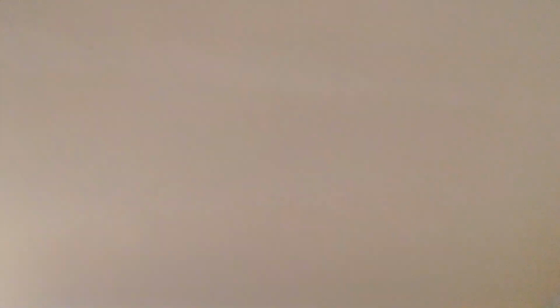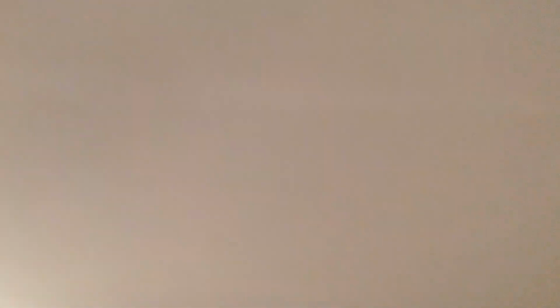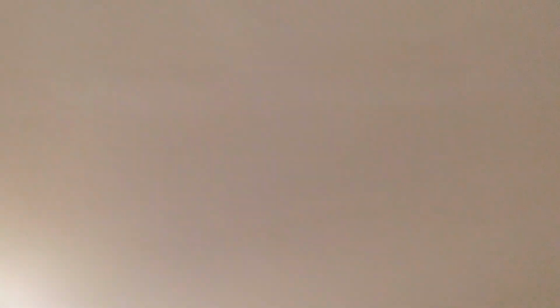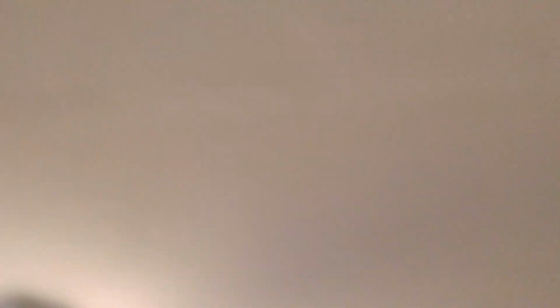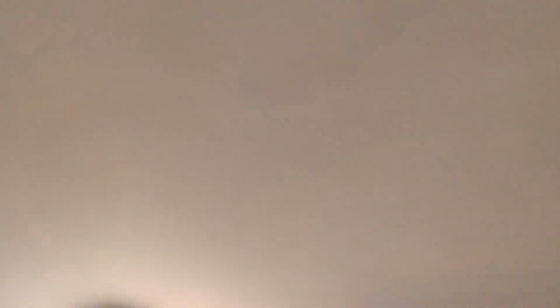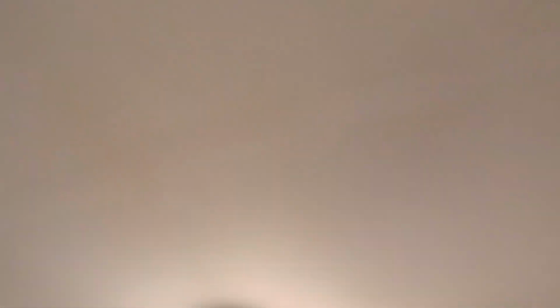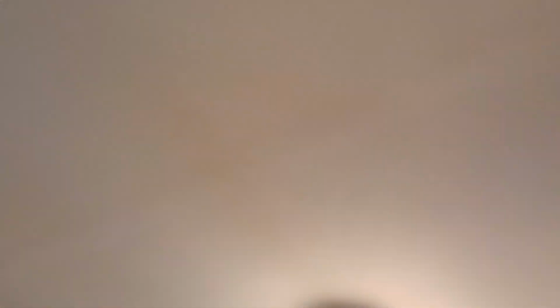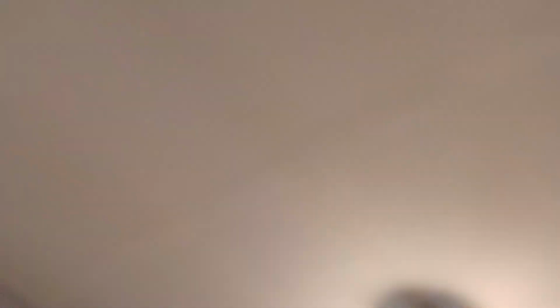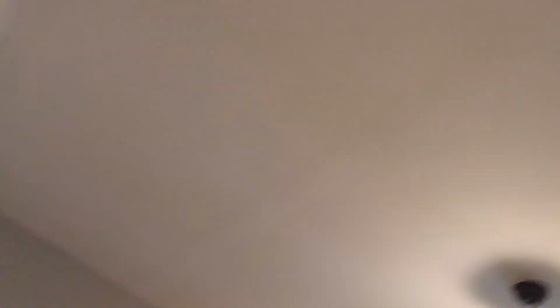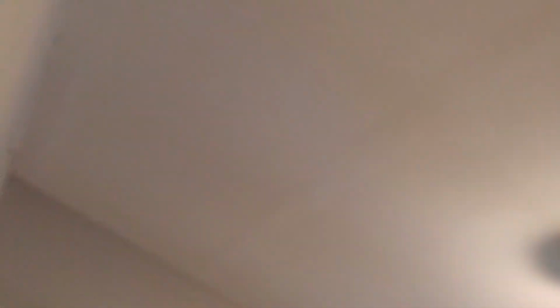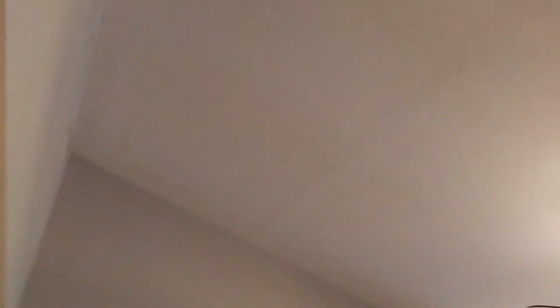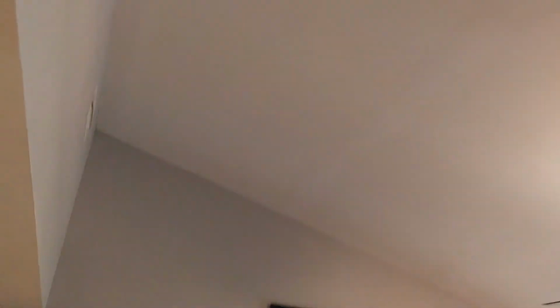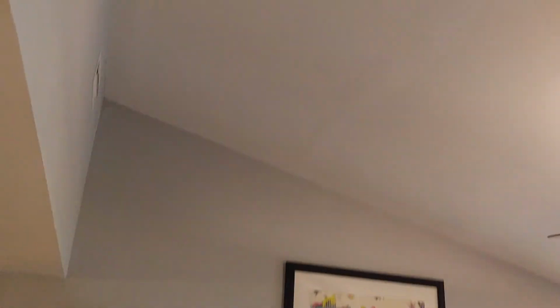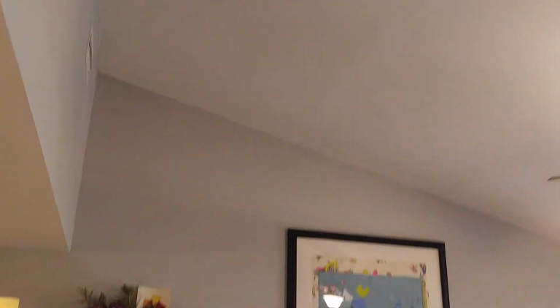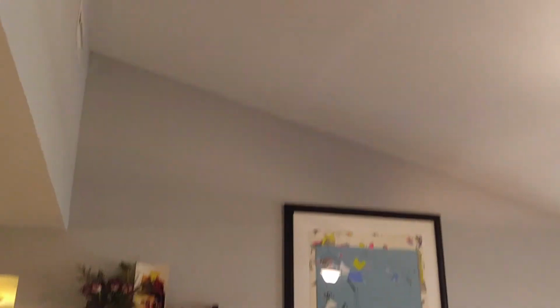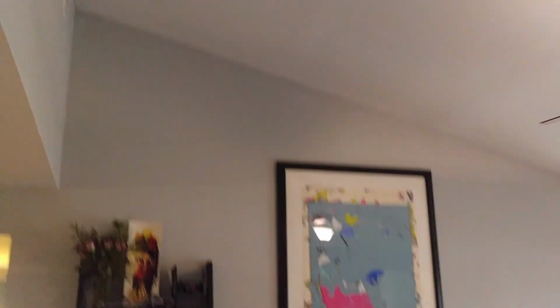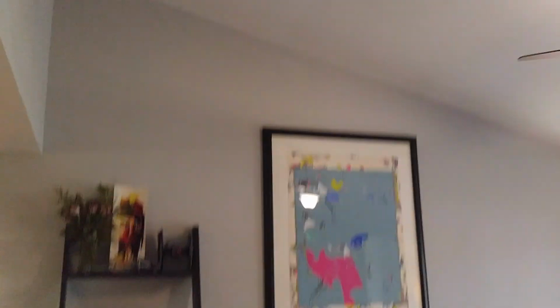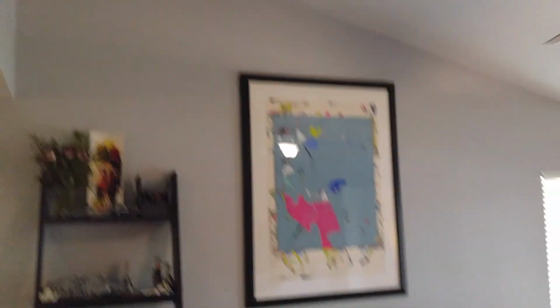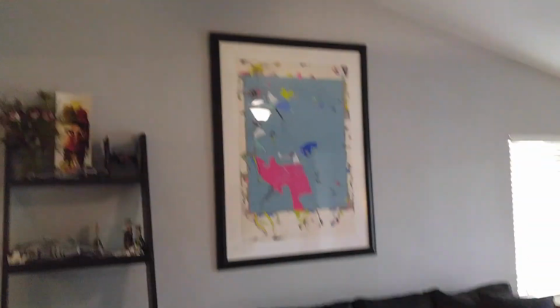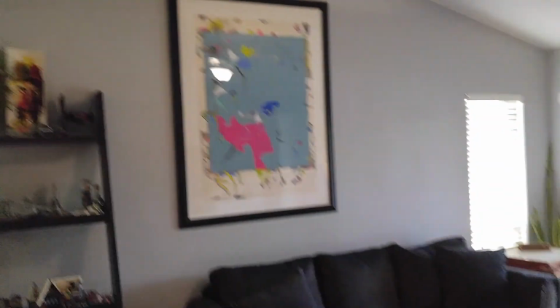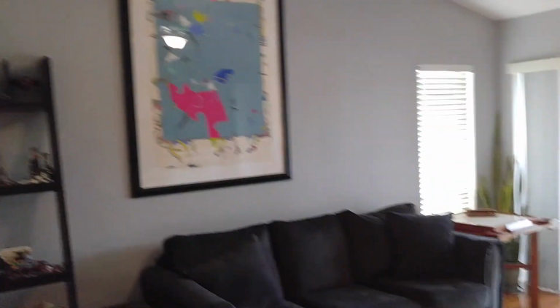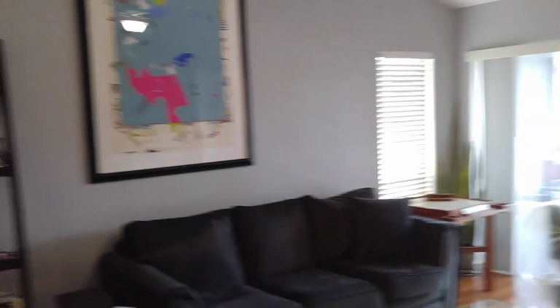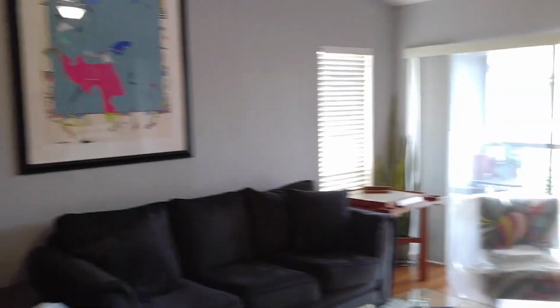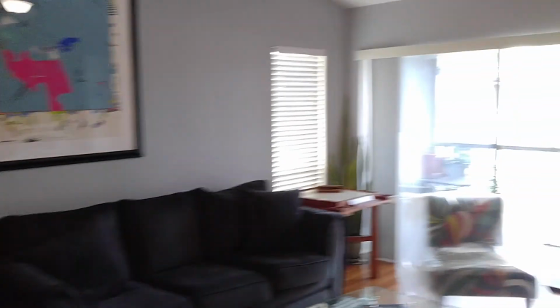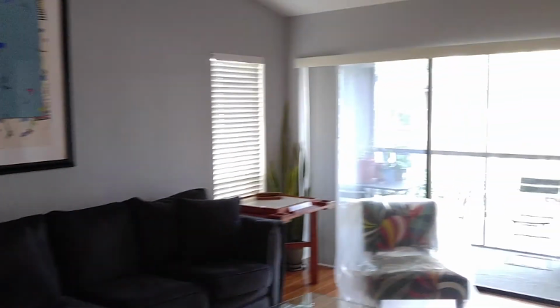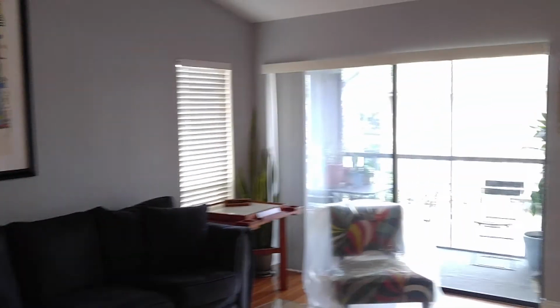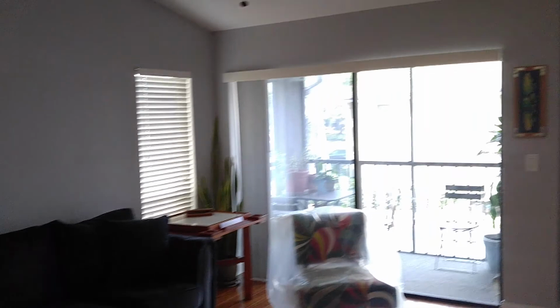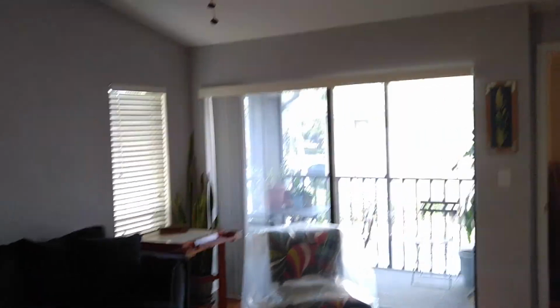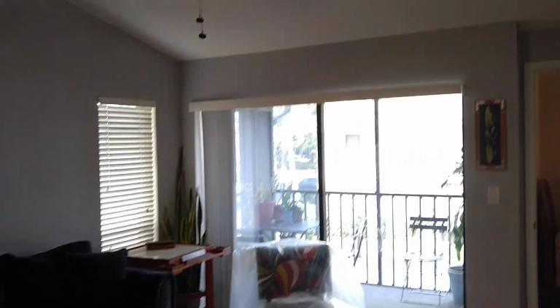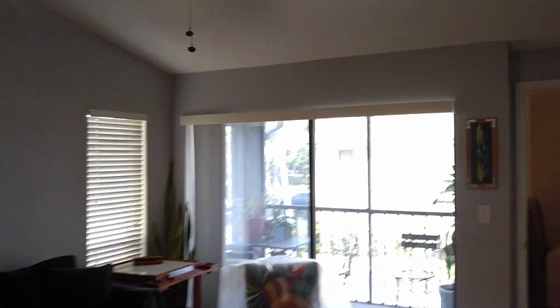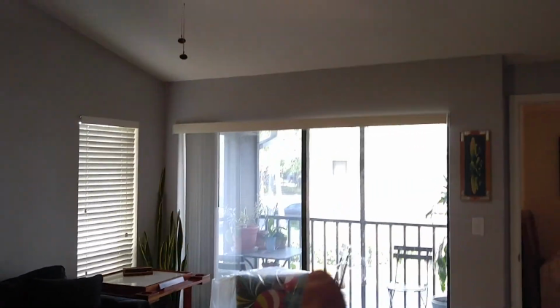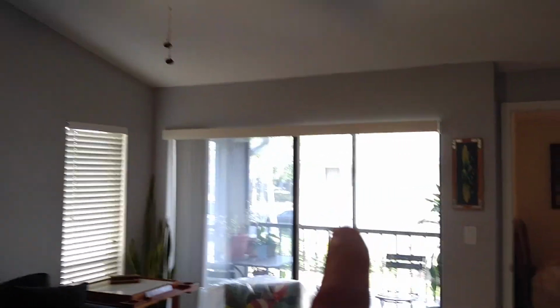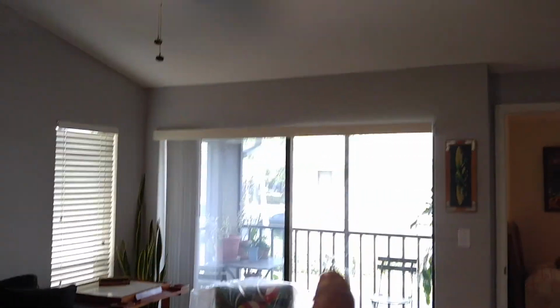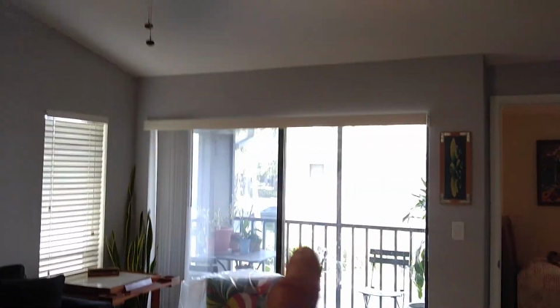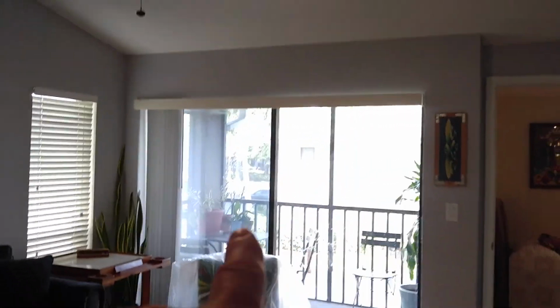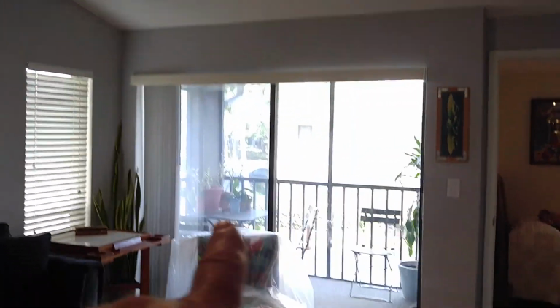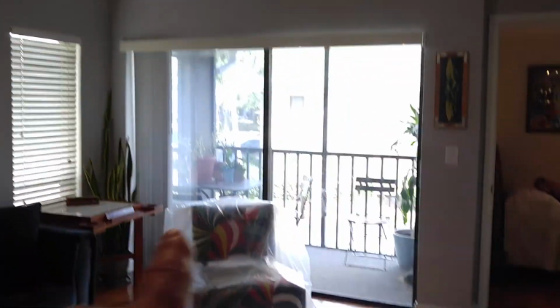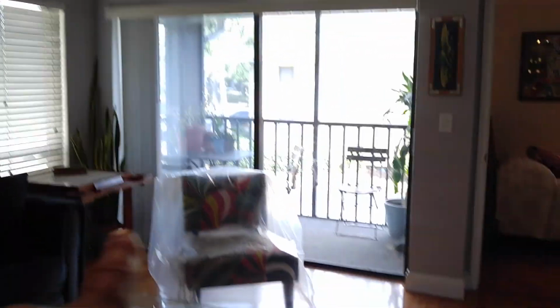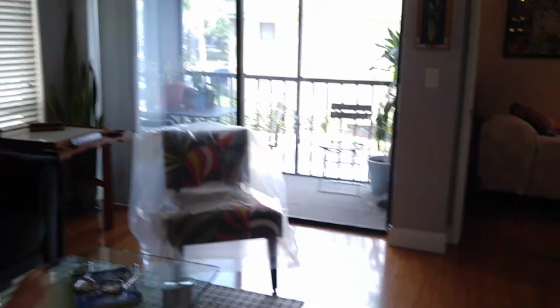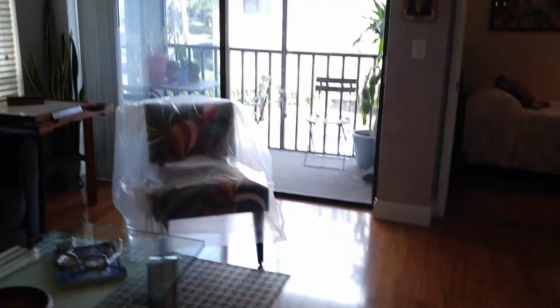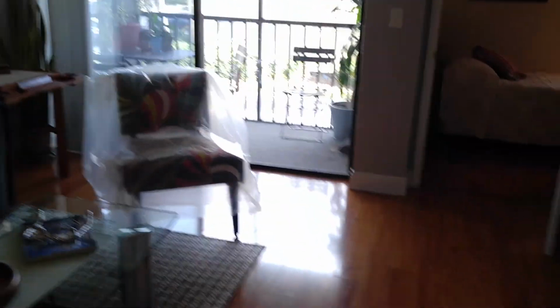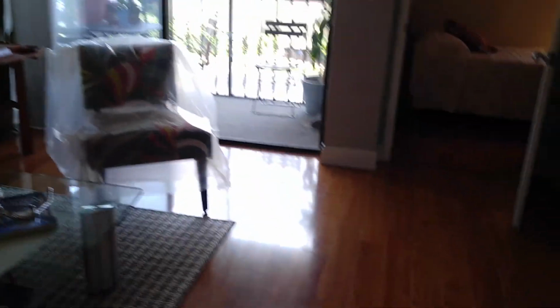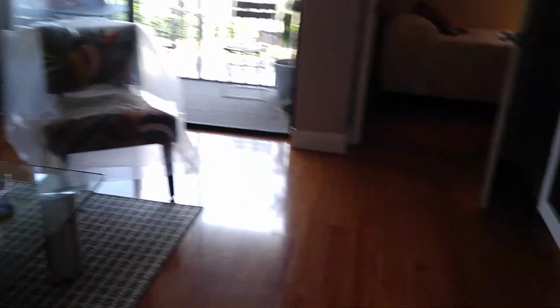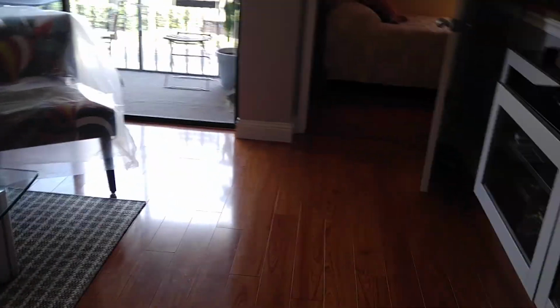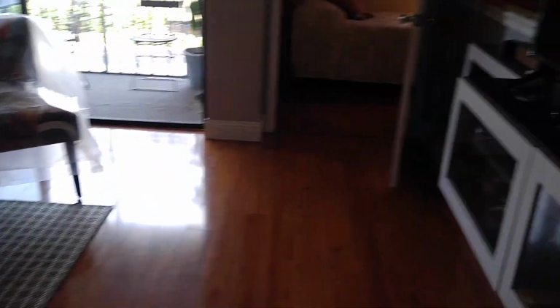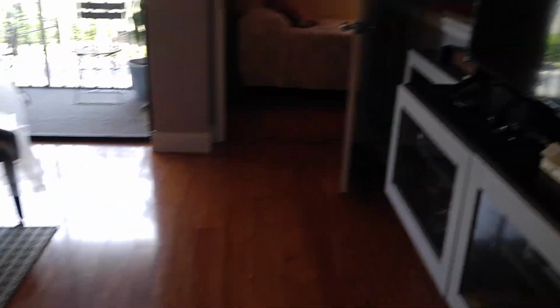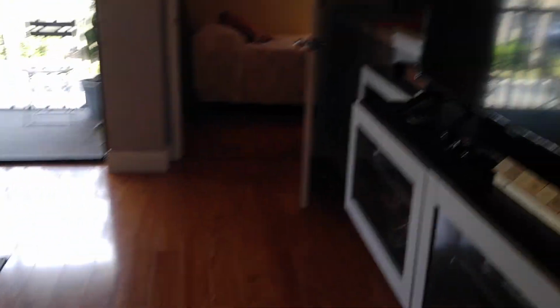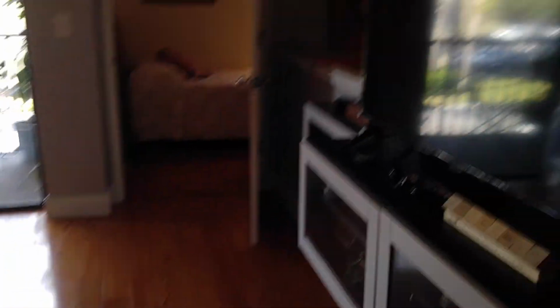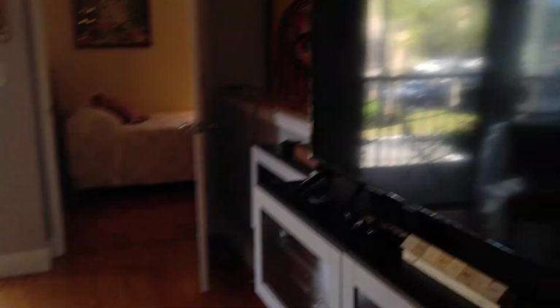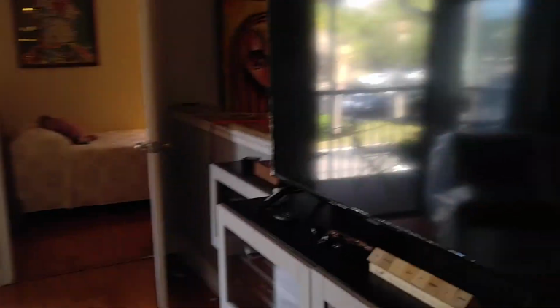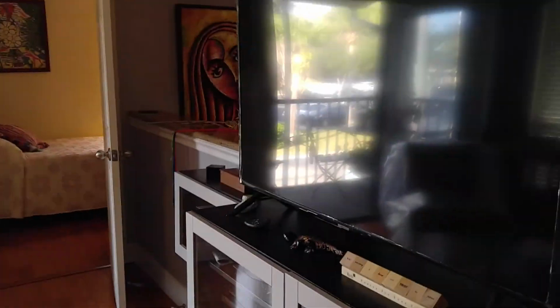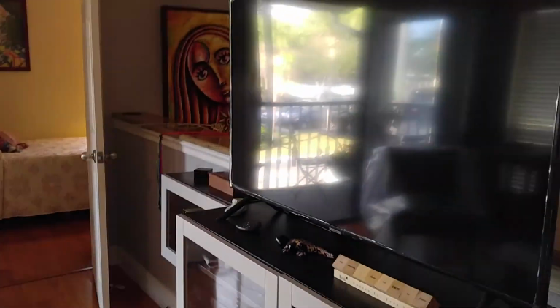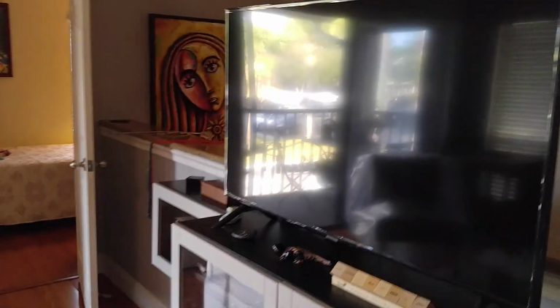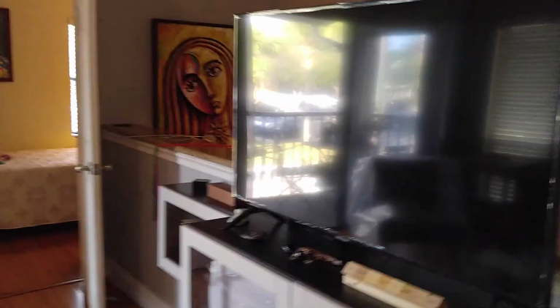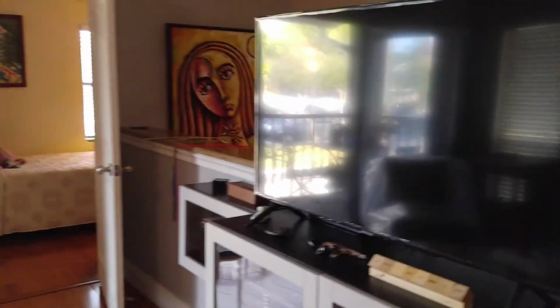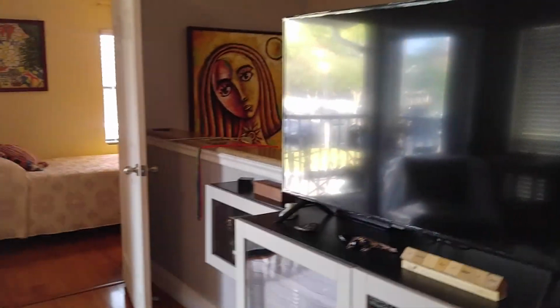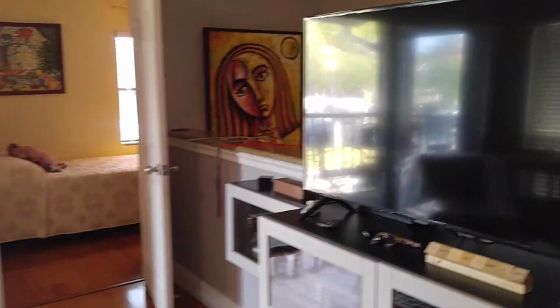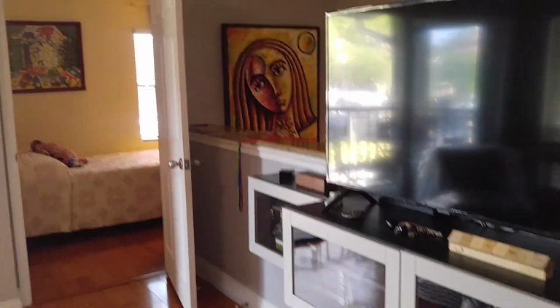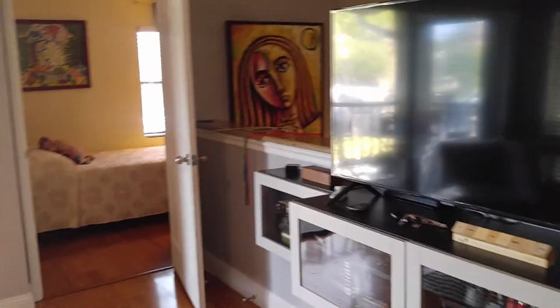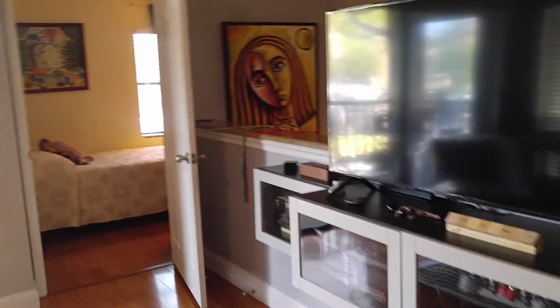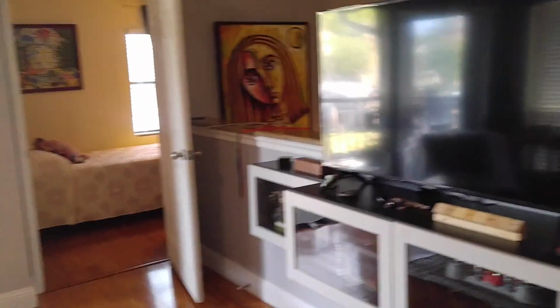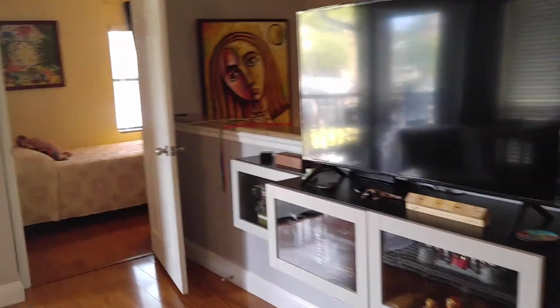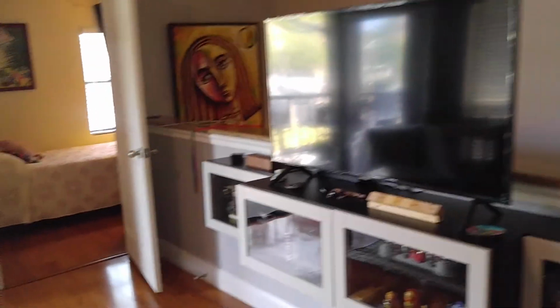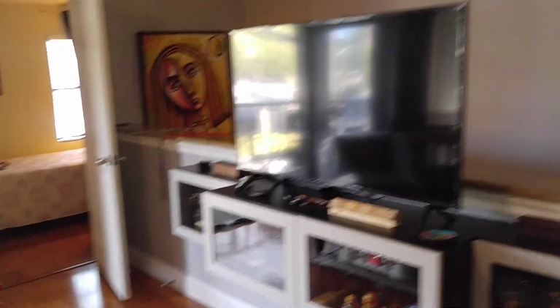I love the ceiling. There's the porch — they have a TV set up out there.